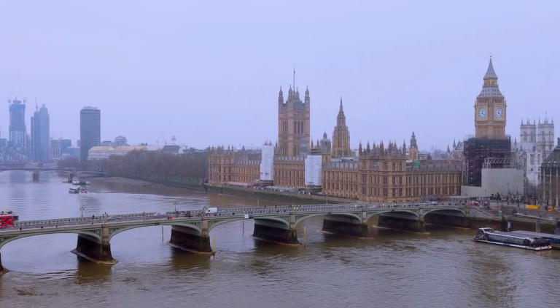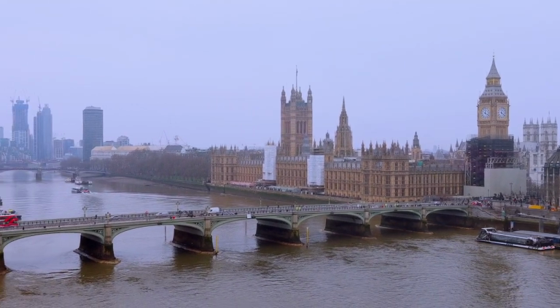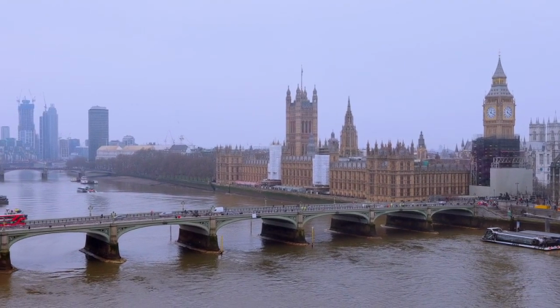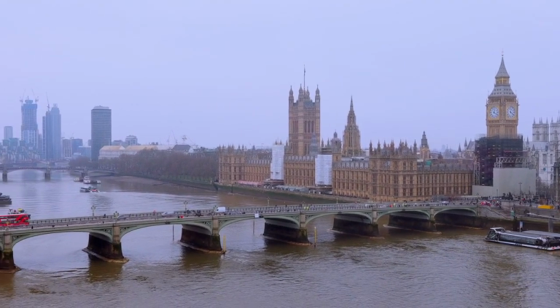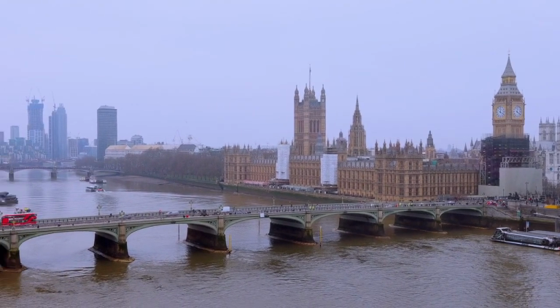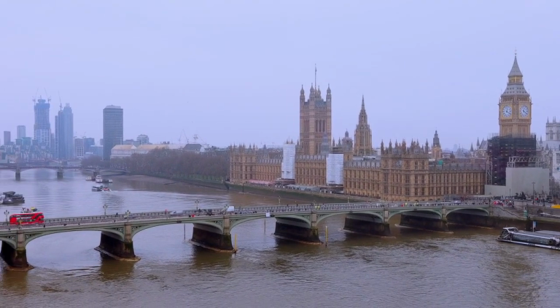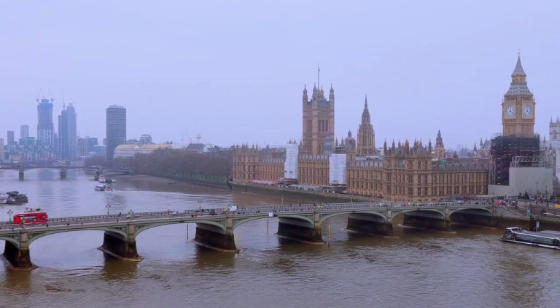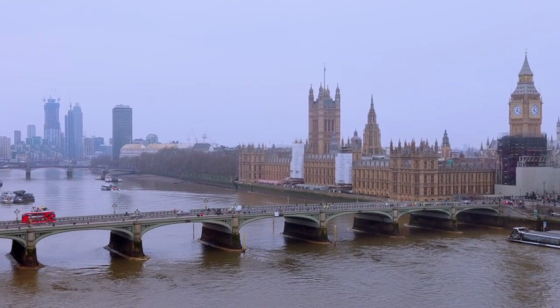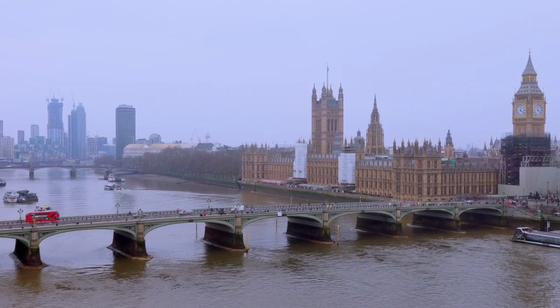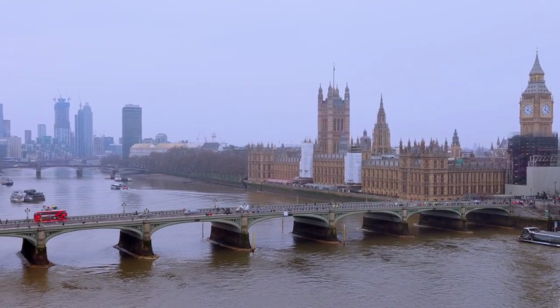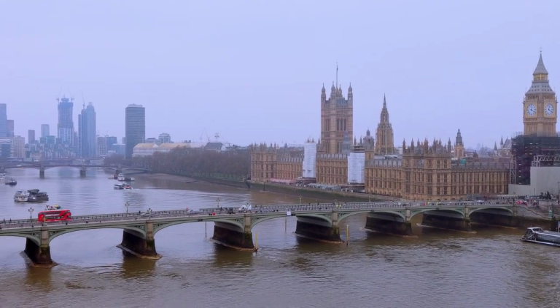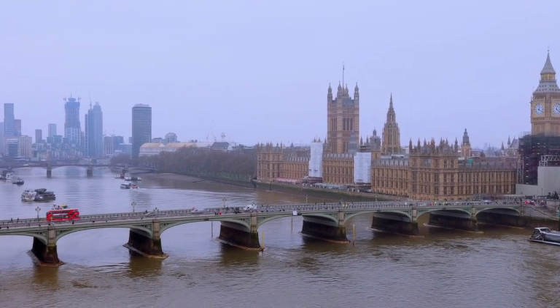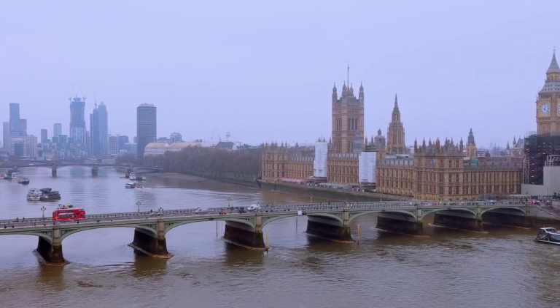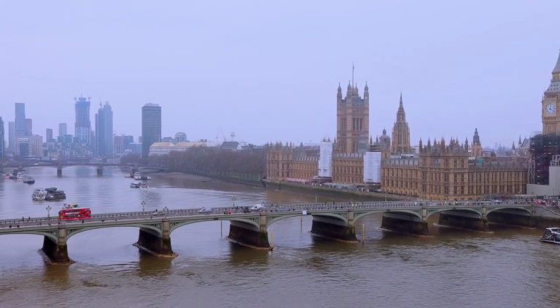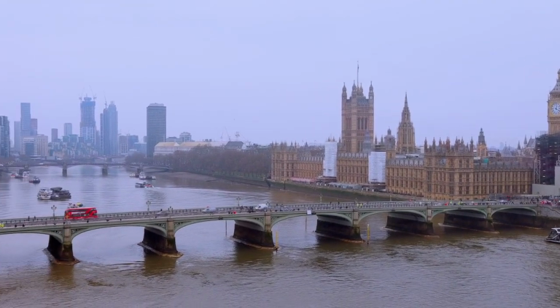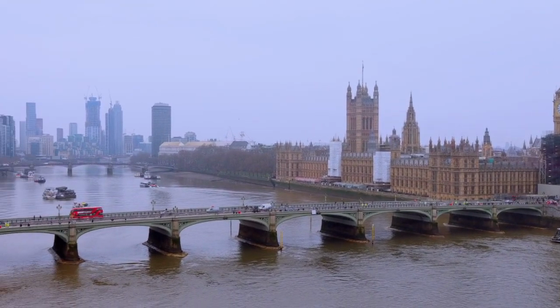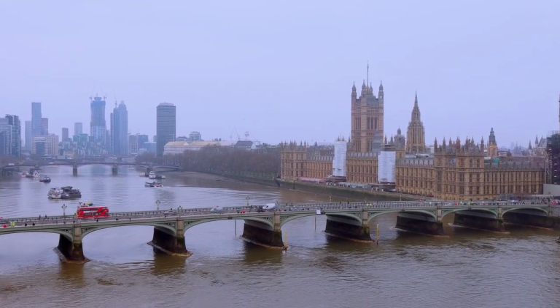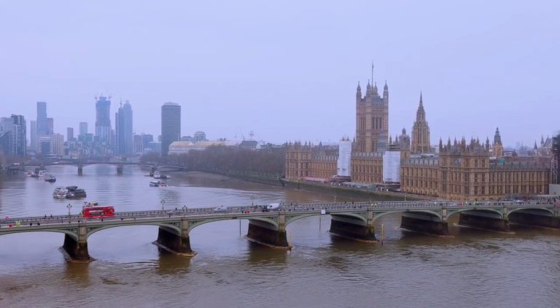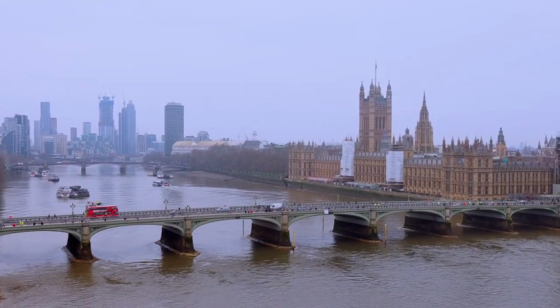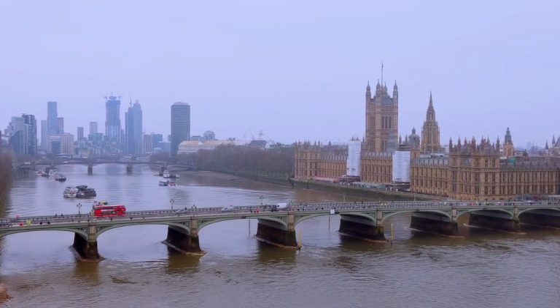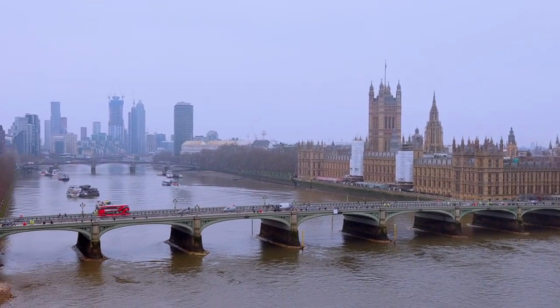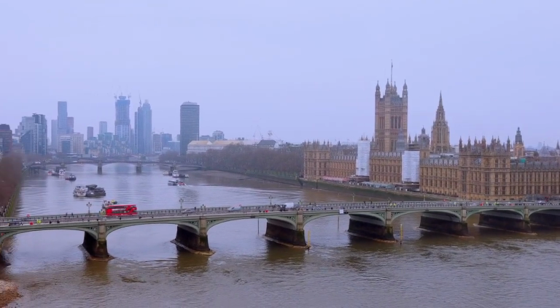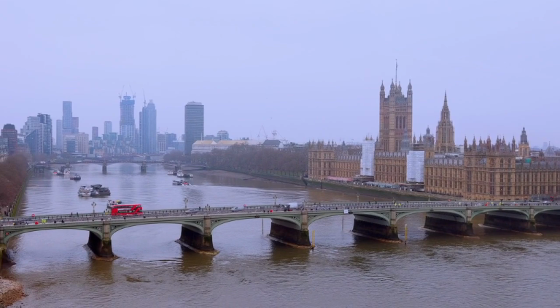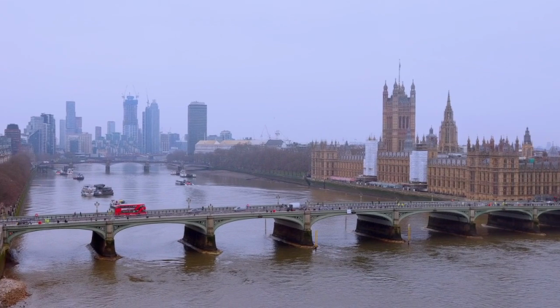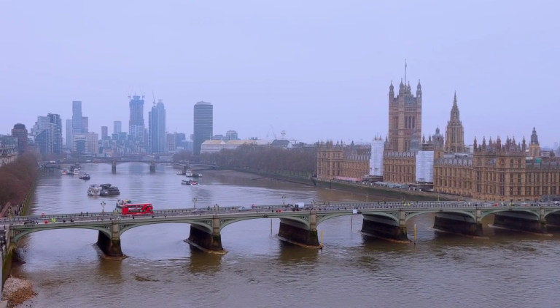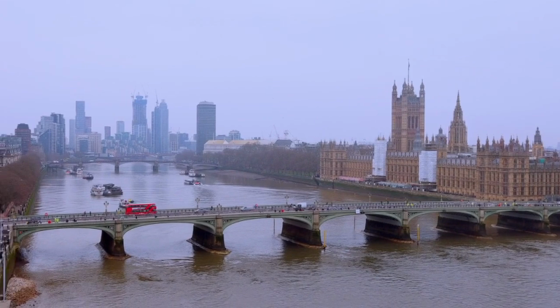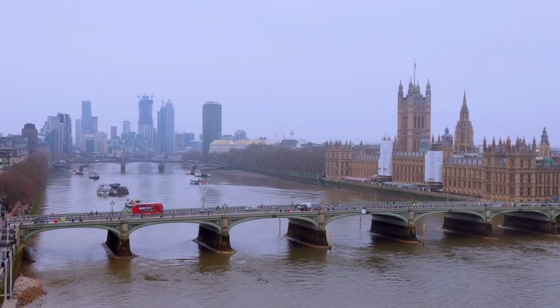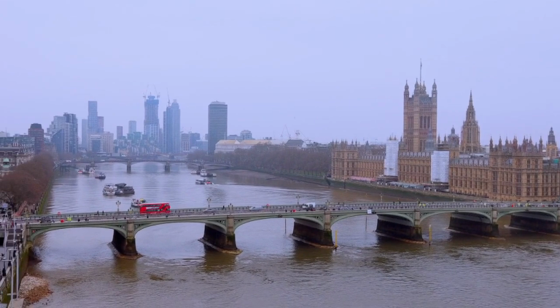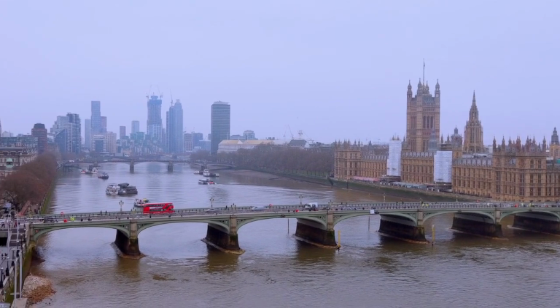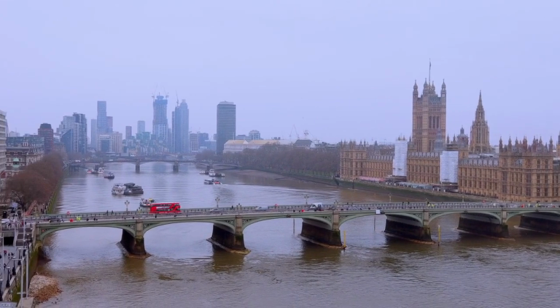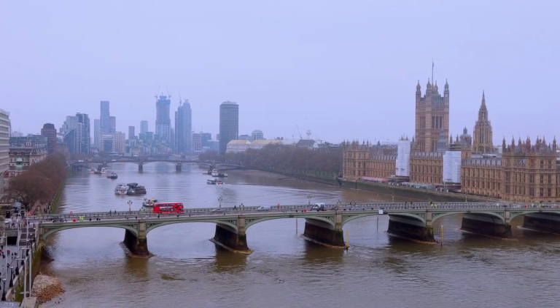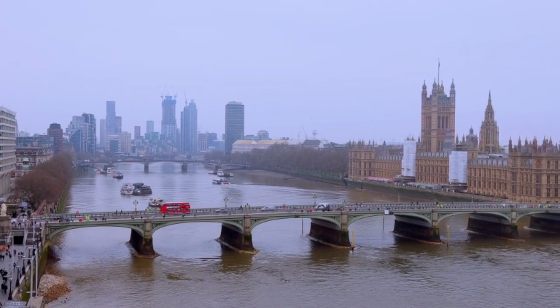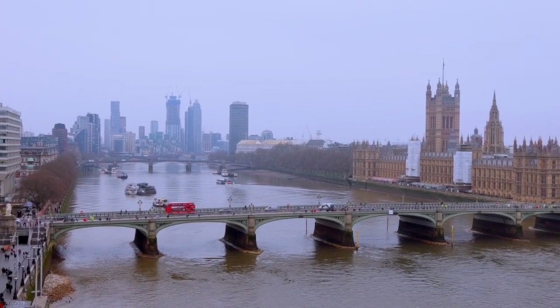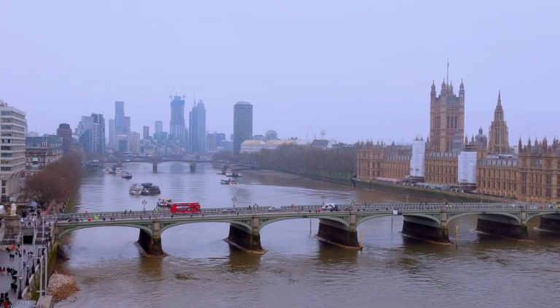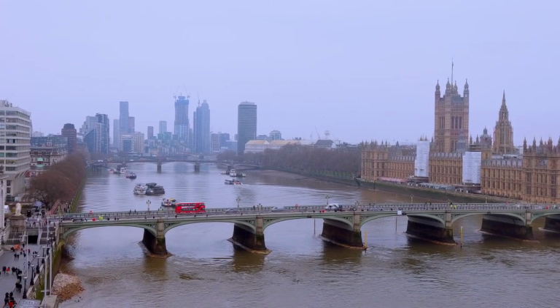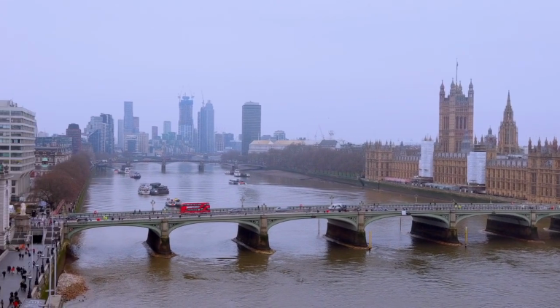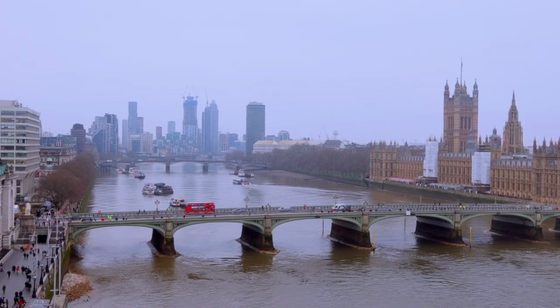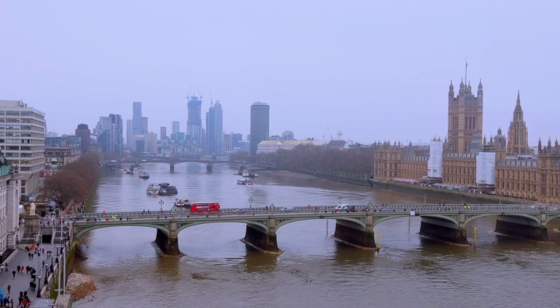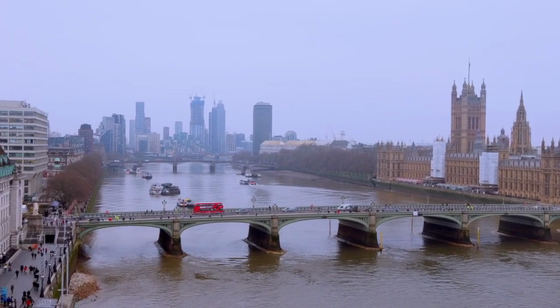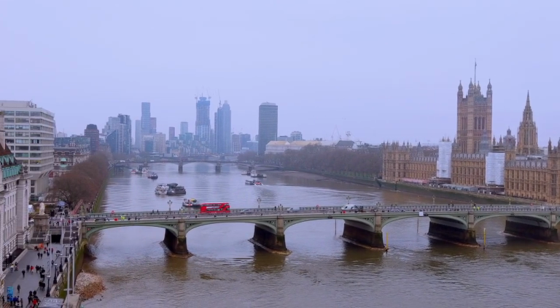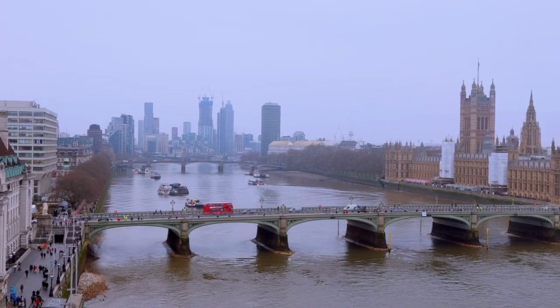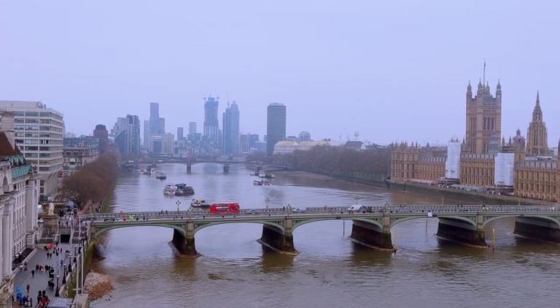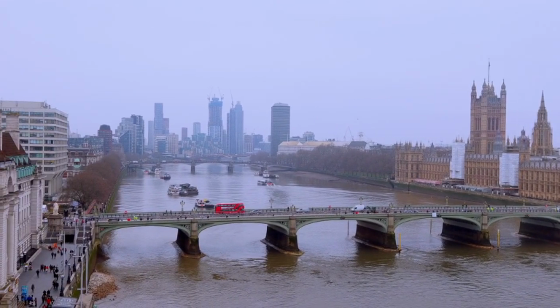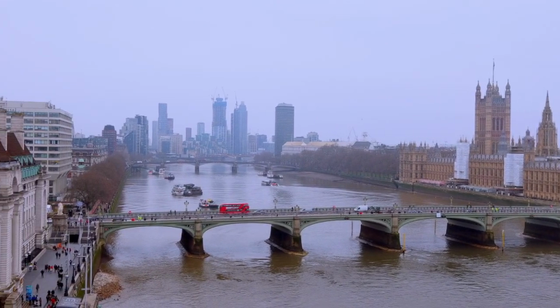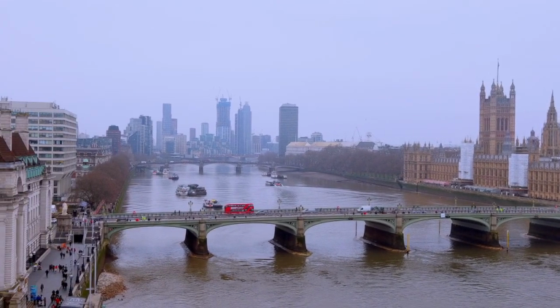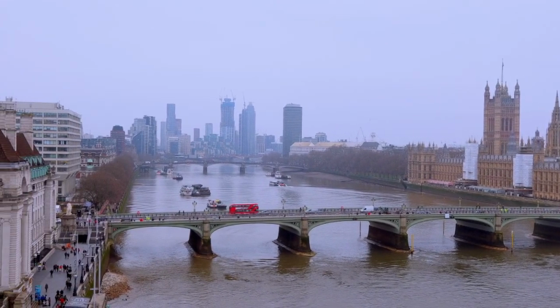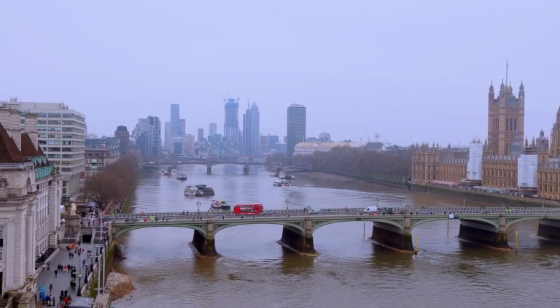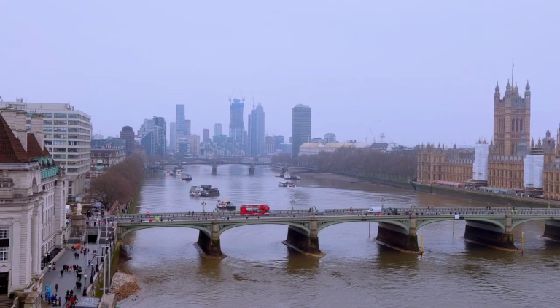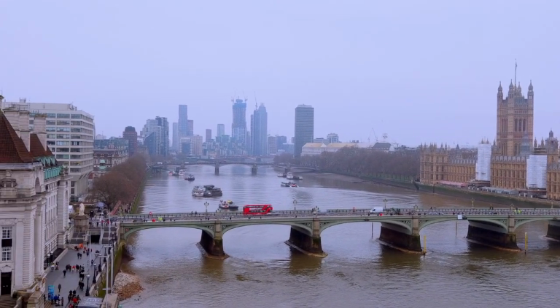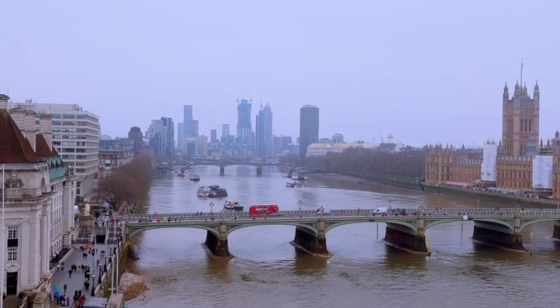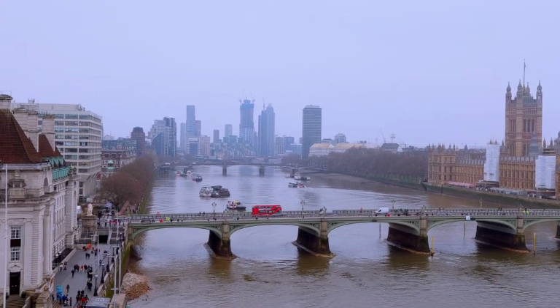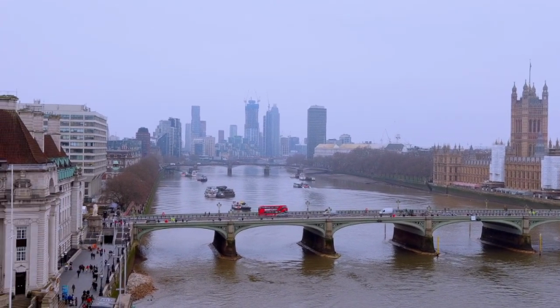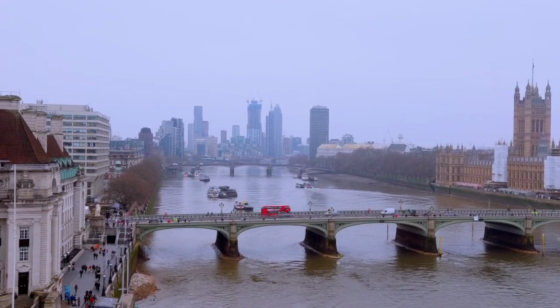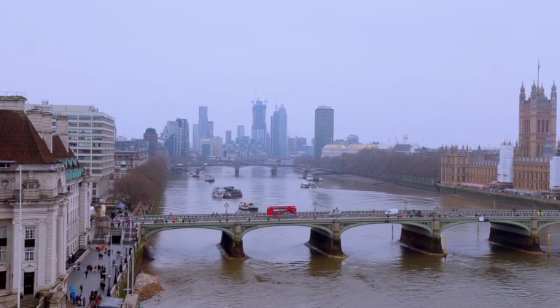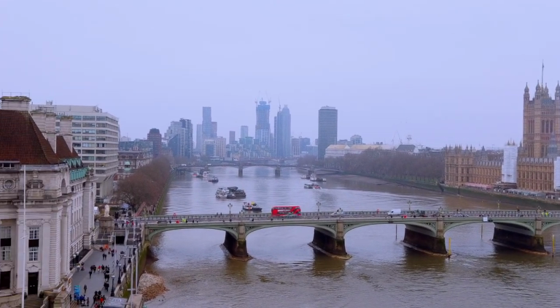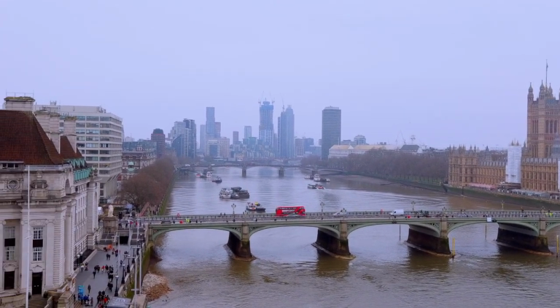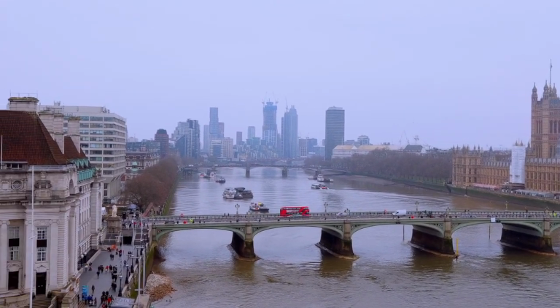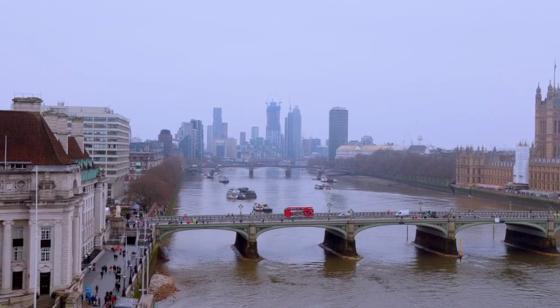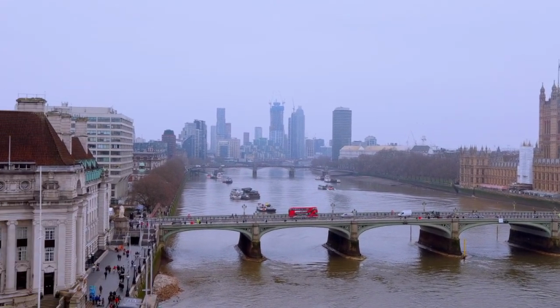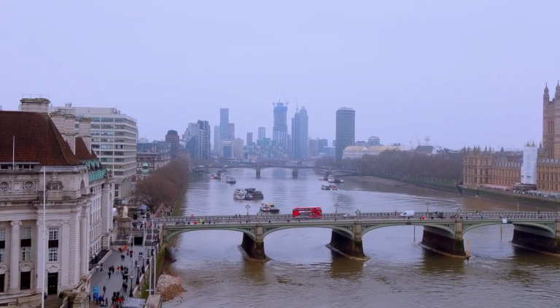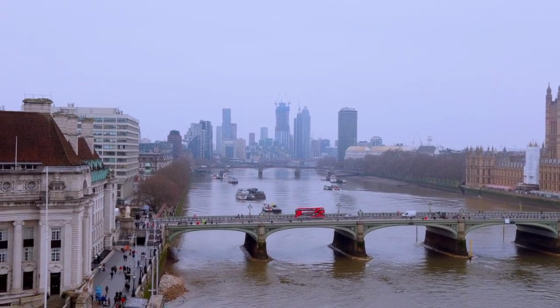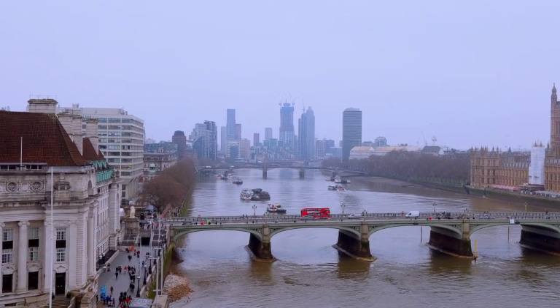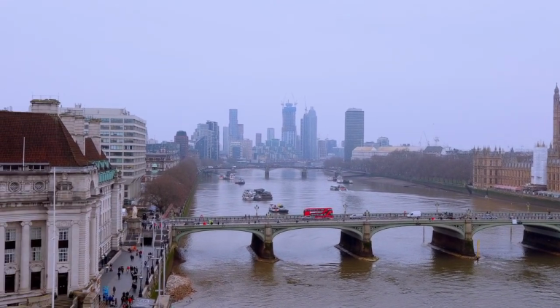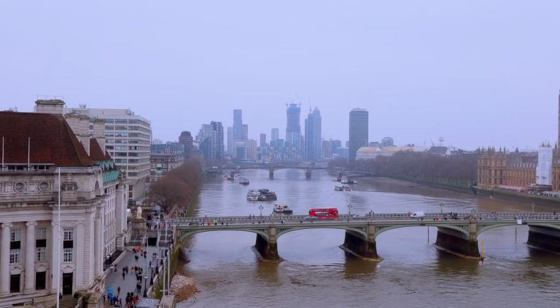The National Gallery: admire a world-class collection of European paintings, including works by Van Gogh, da Vinci, and Rembrandt.